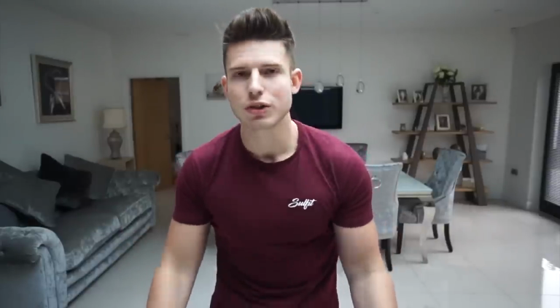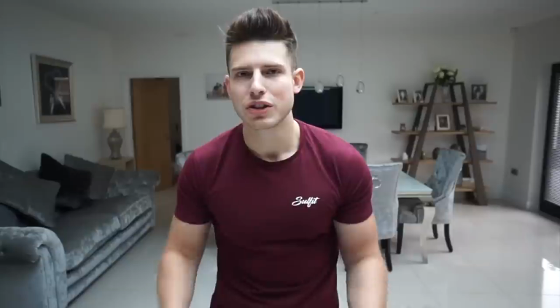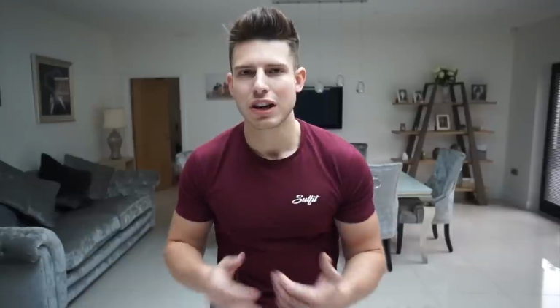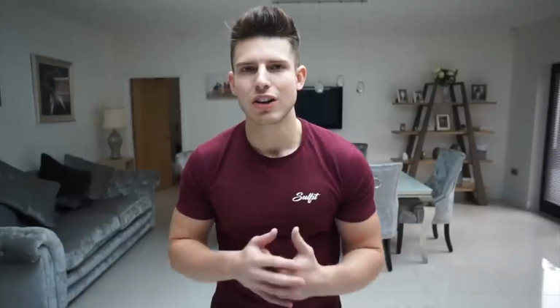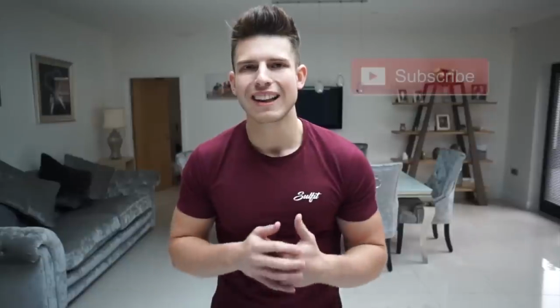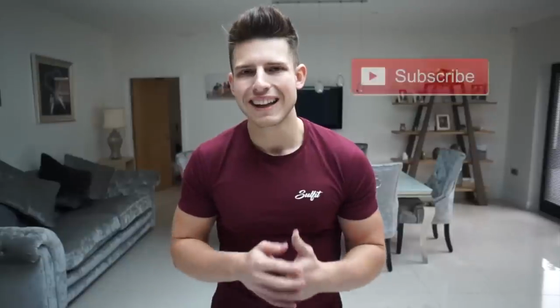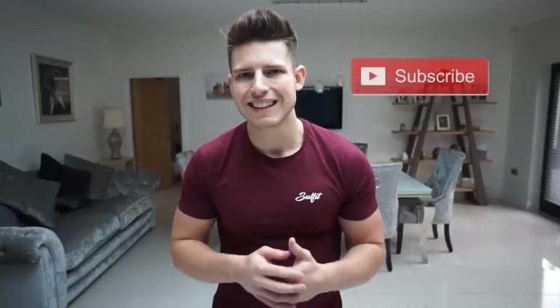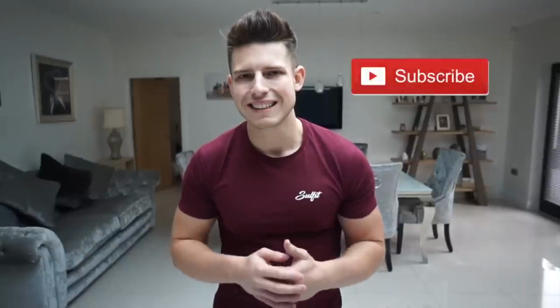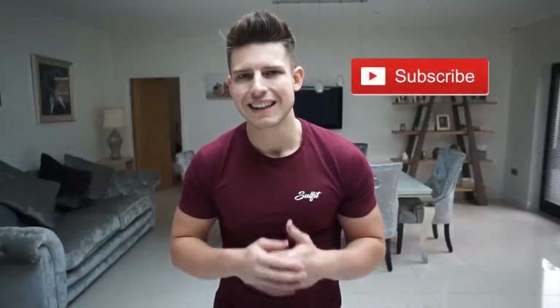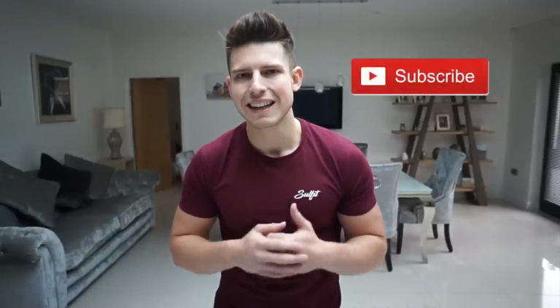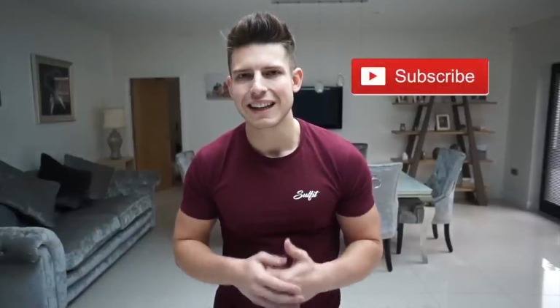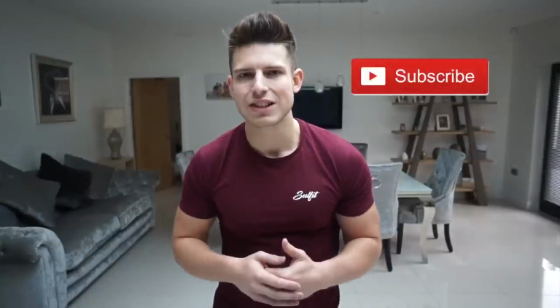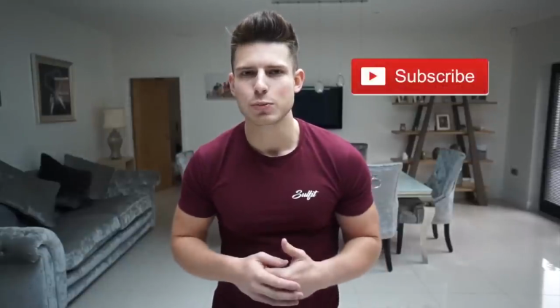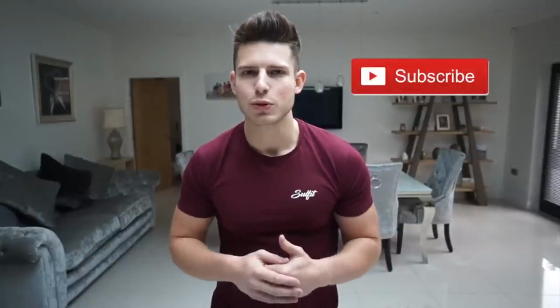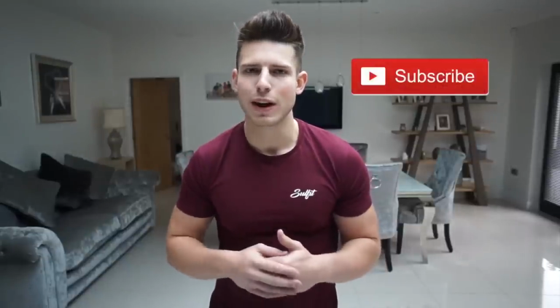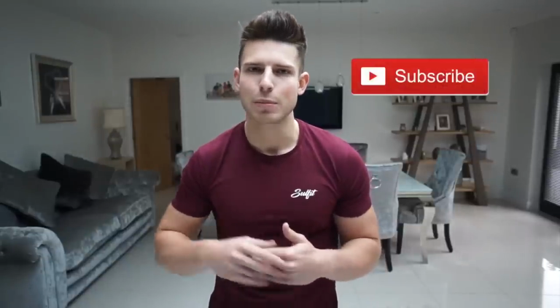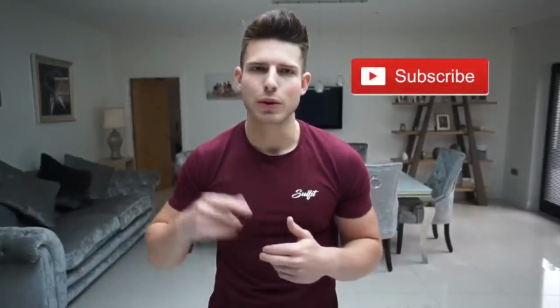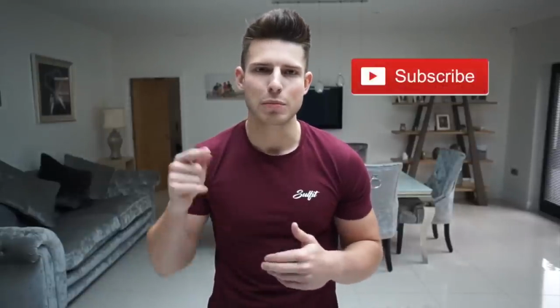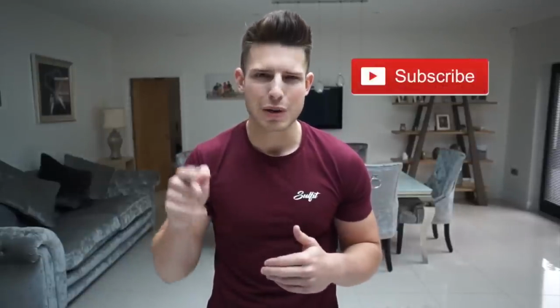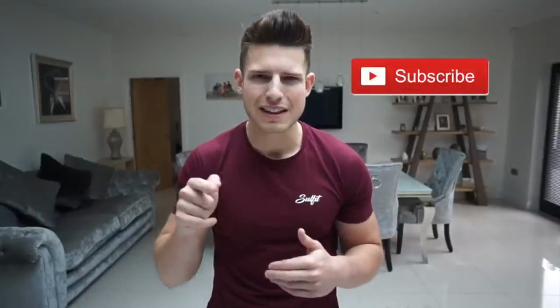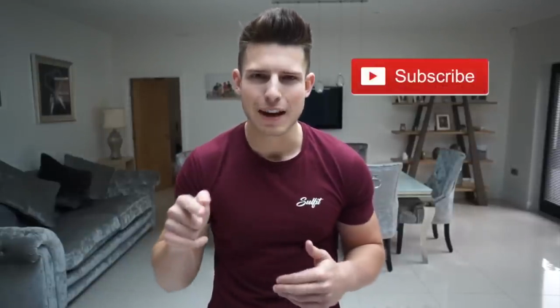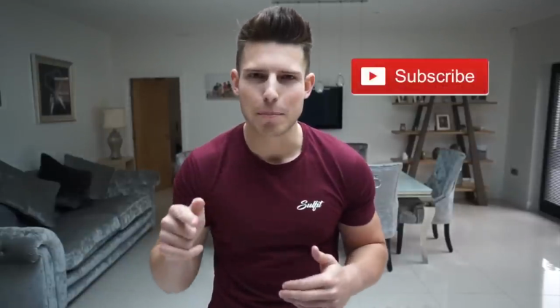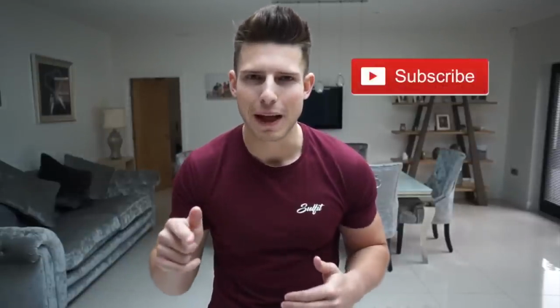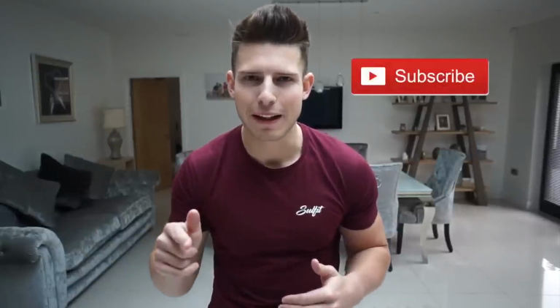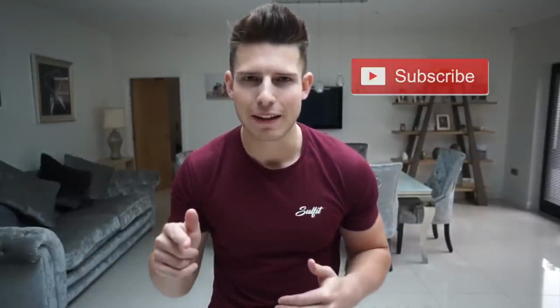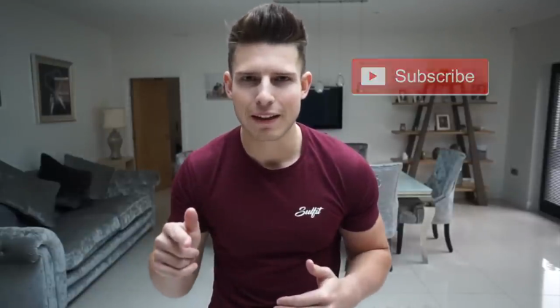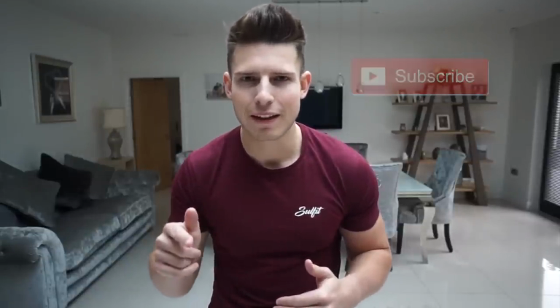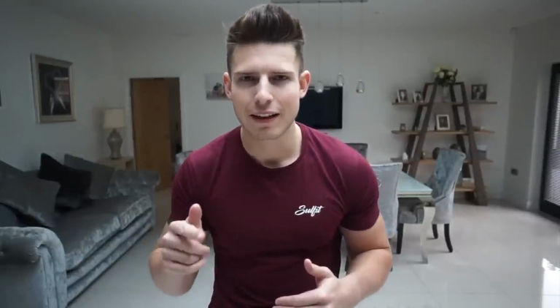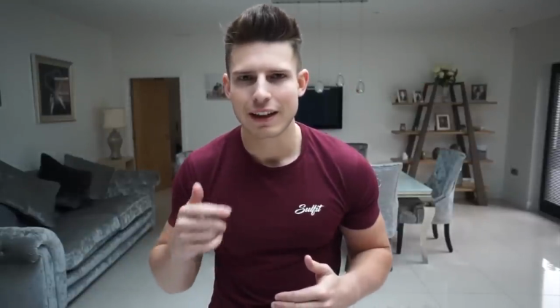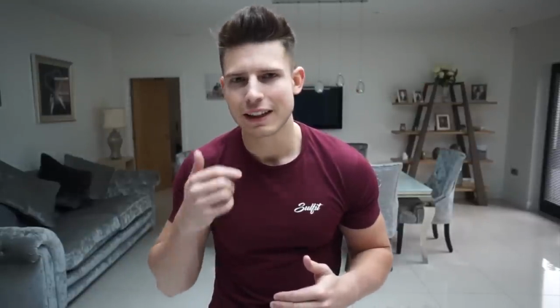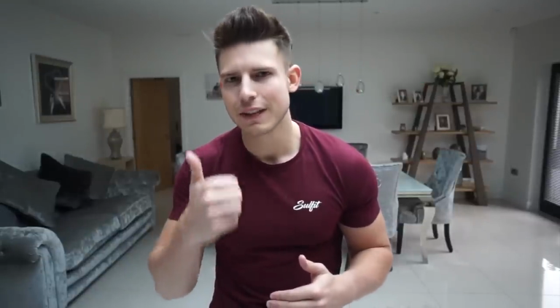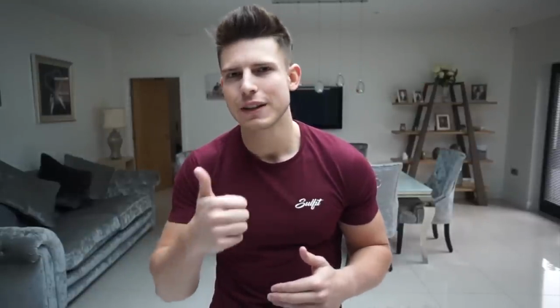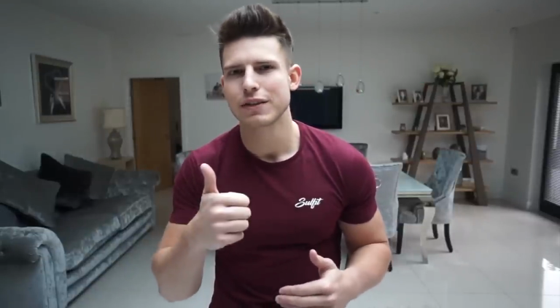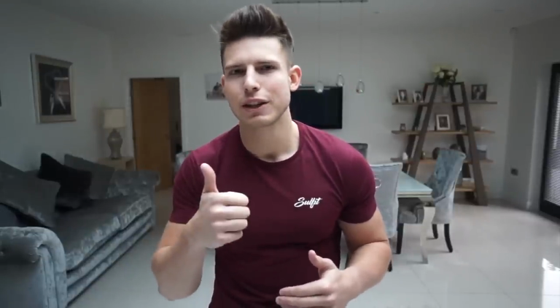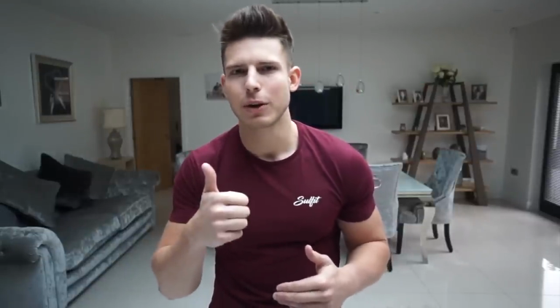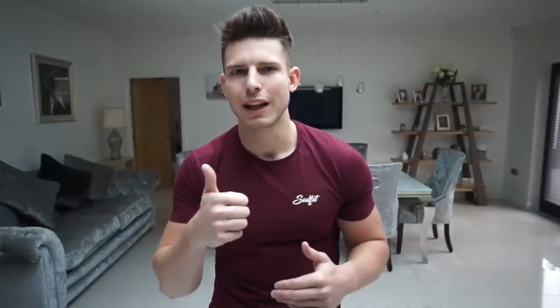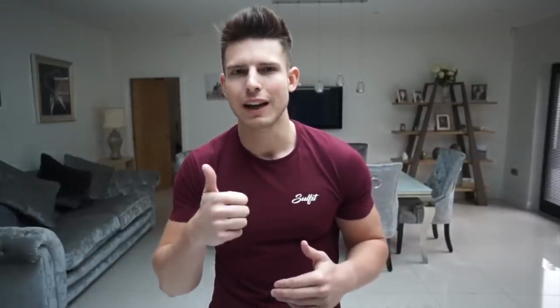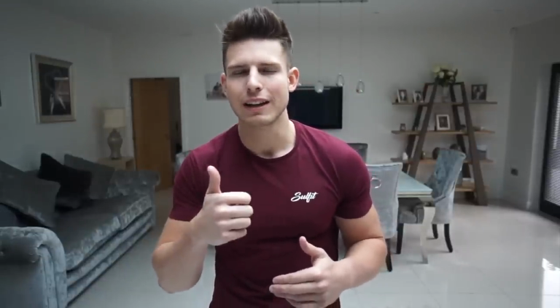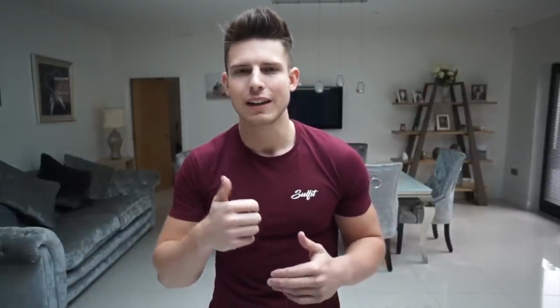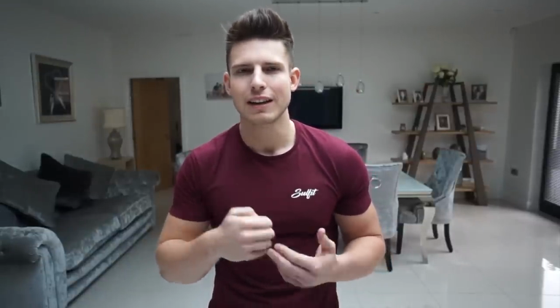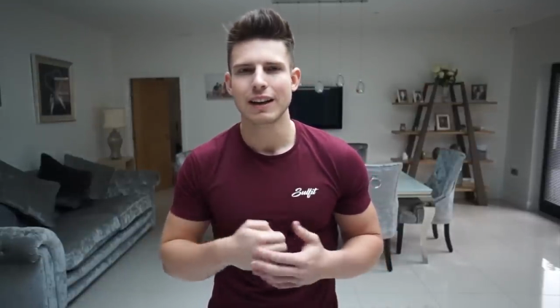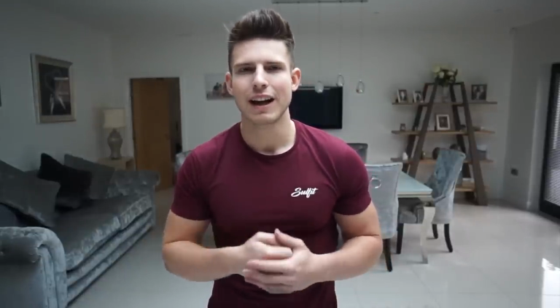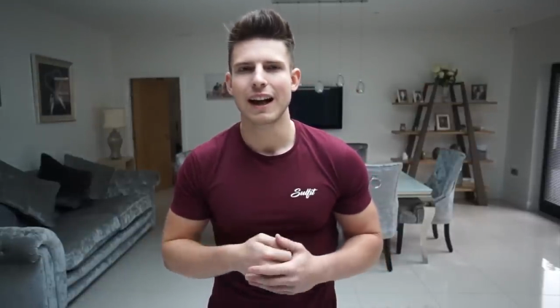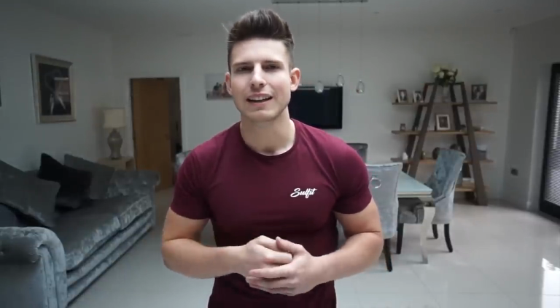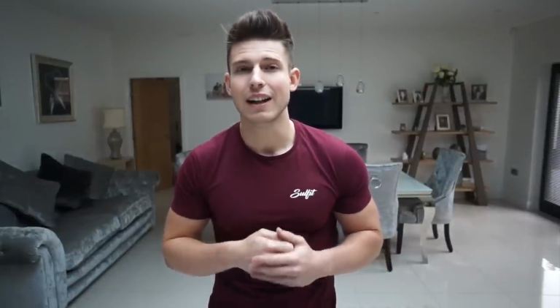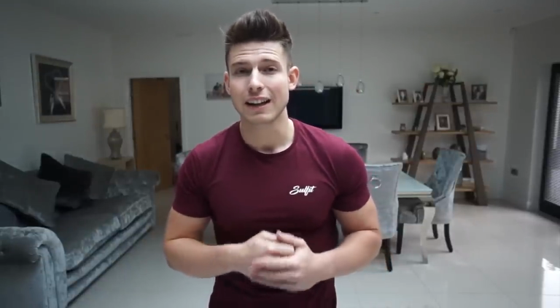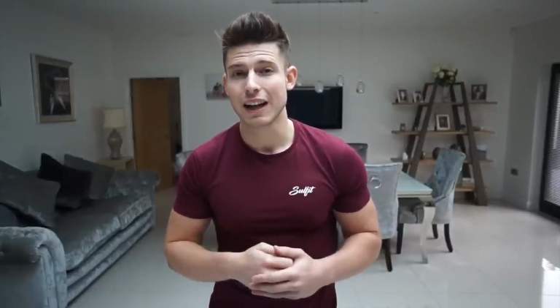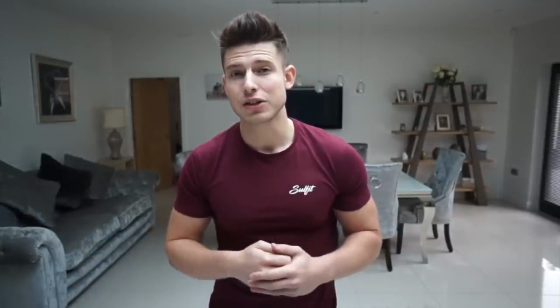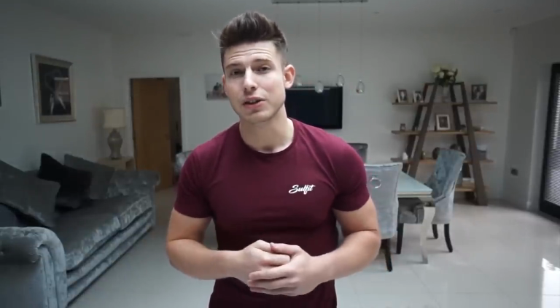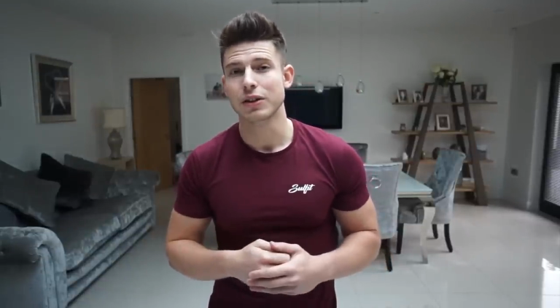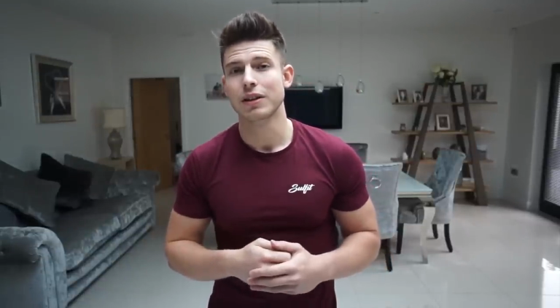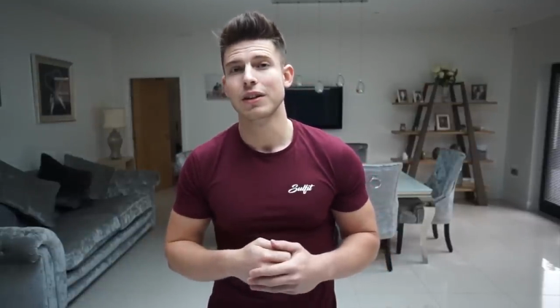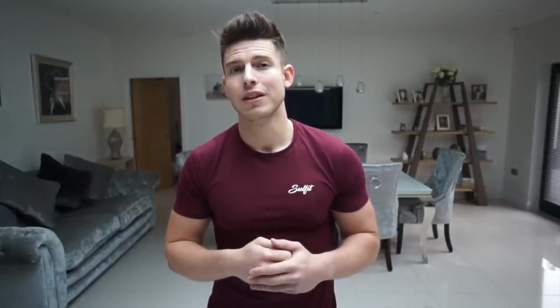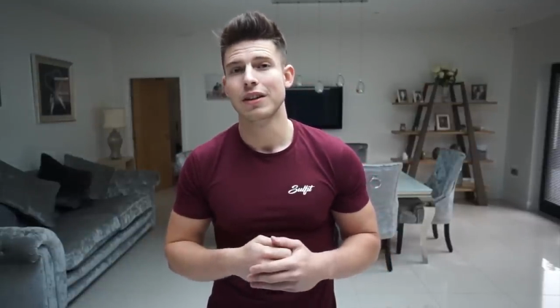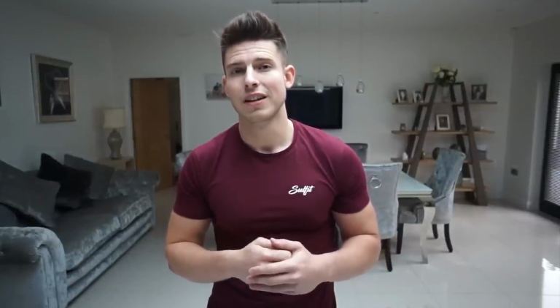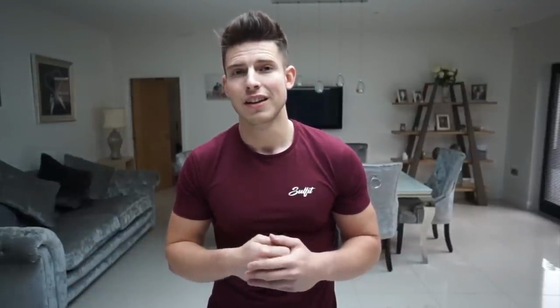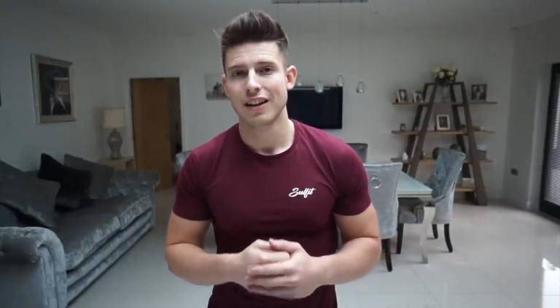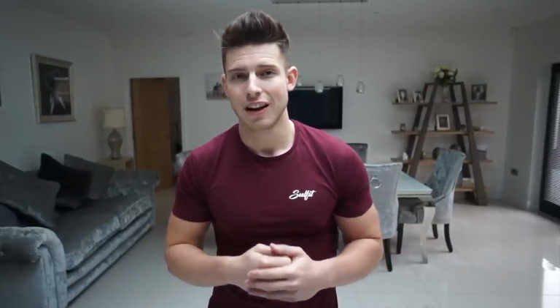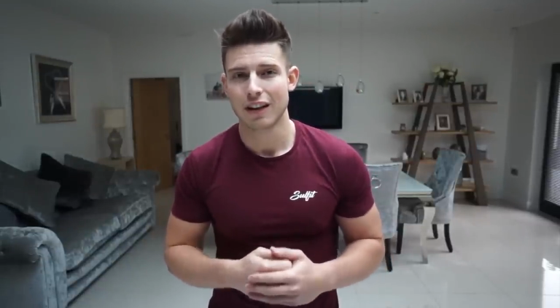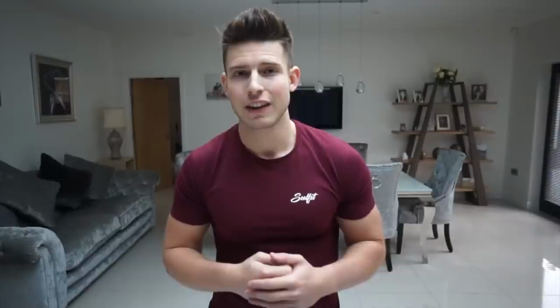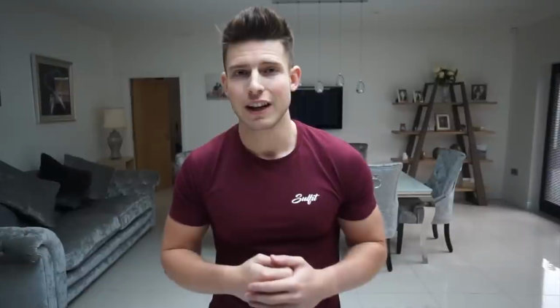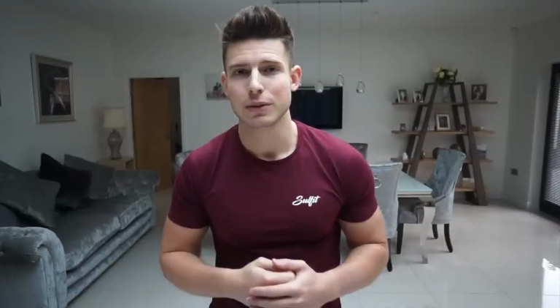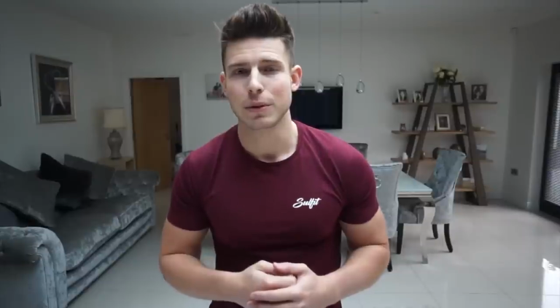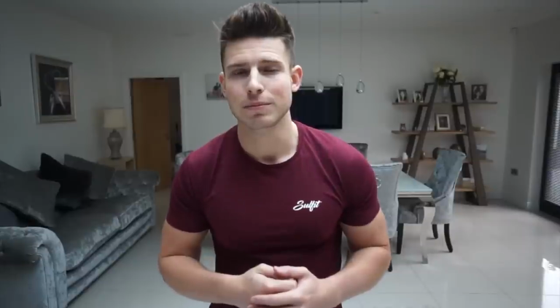If you're new to the channel, hit that subscribe button, press that bell, give this video a like, and I'll catch you on the next one.